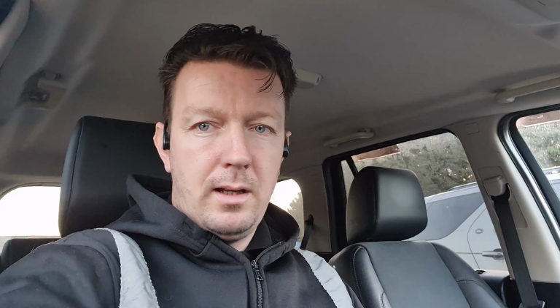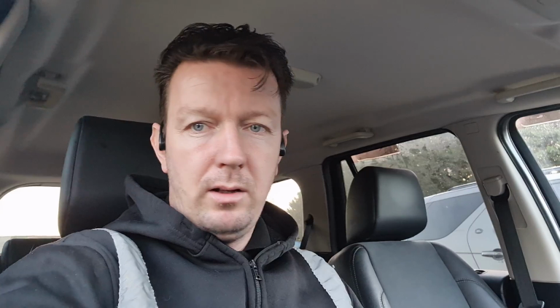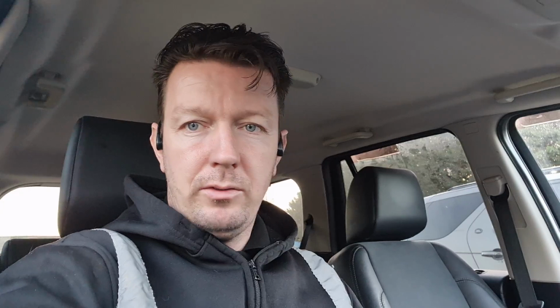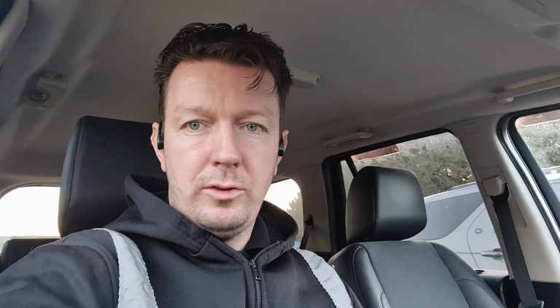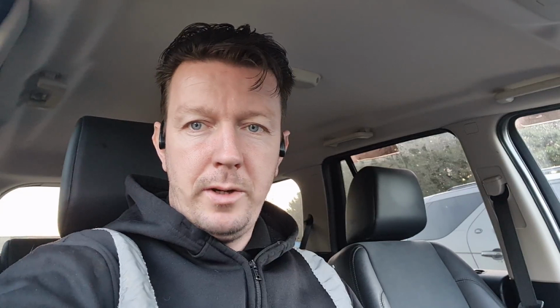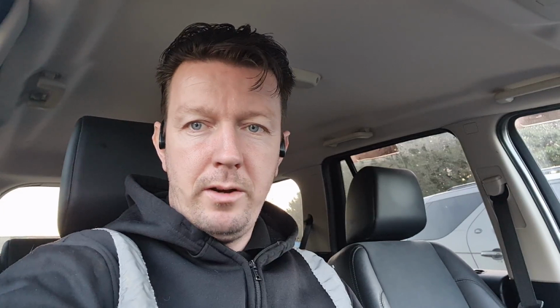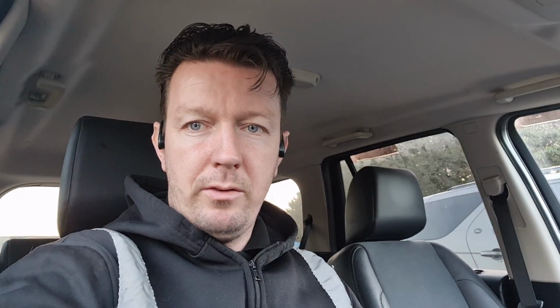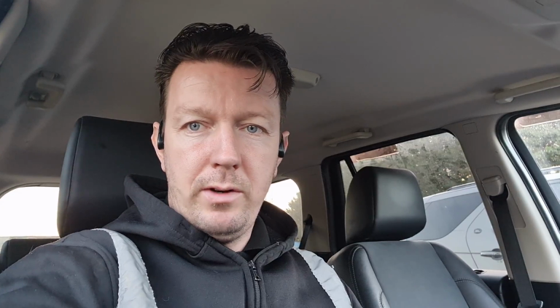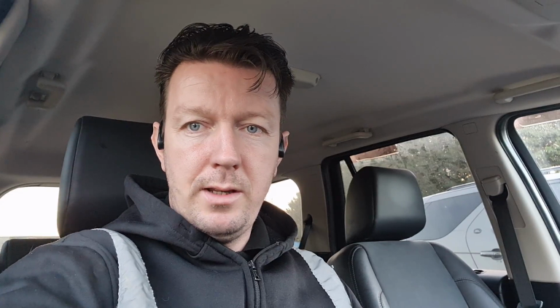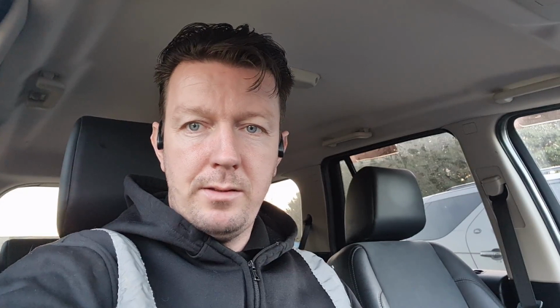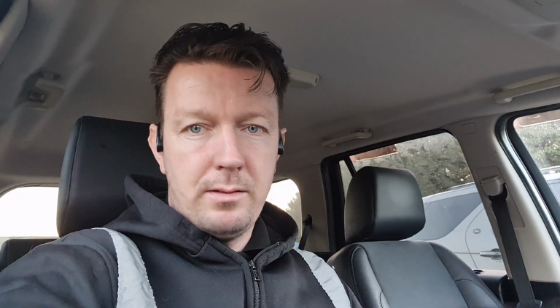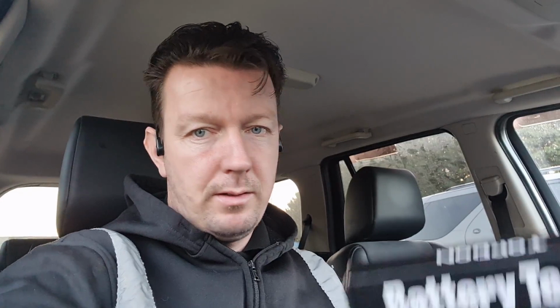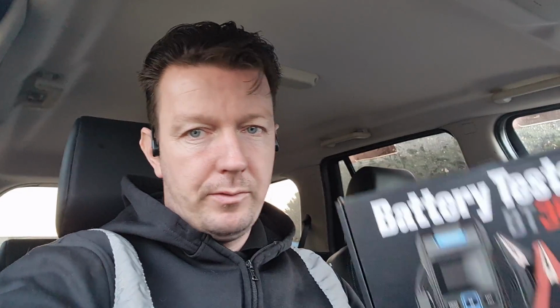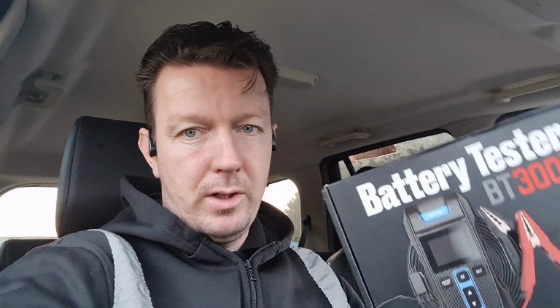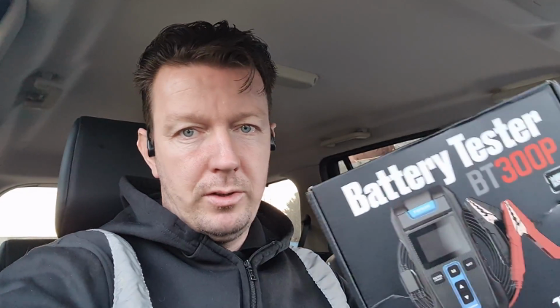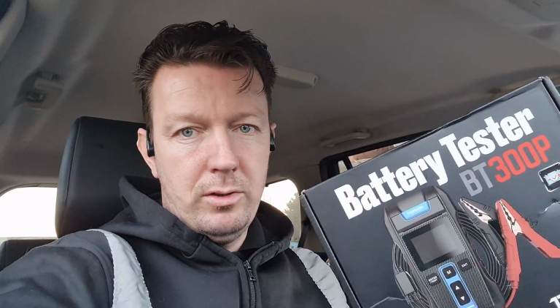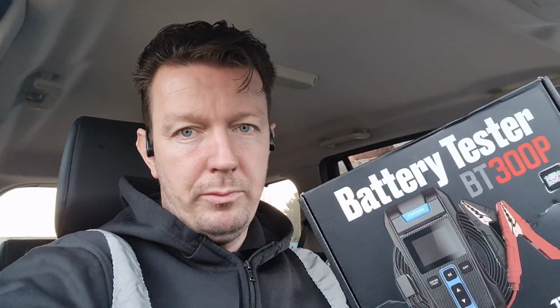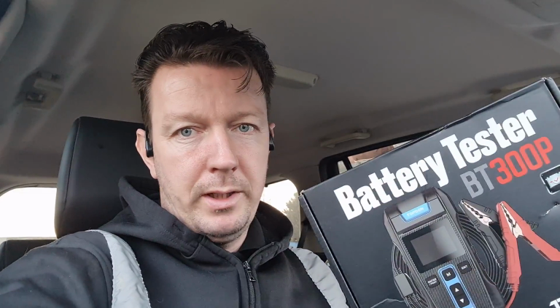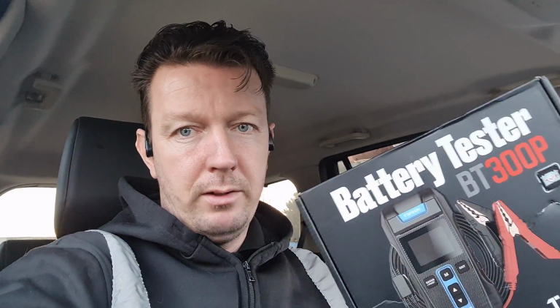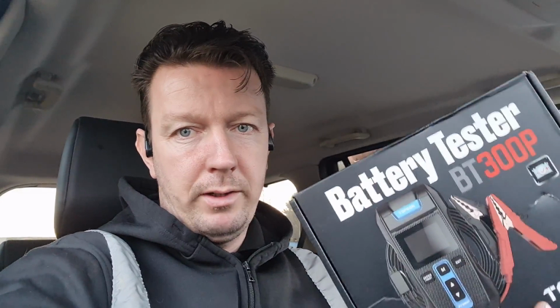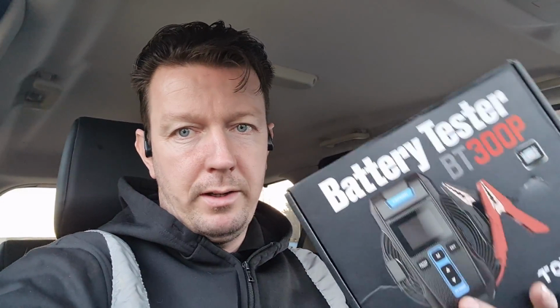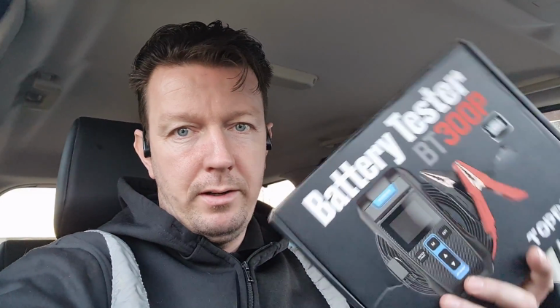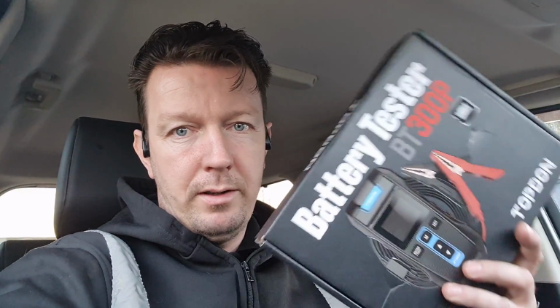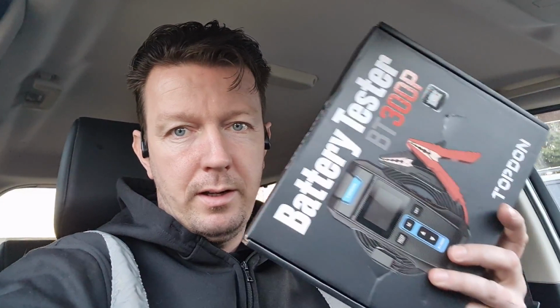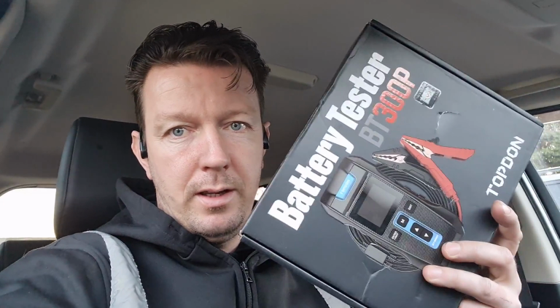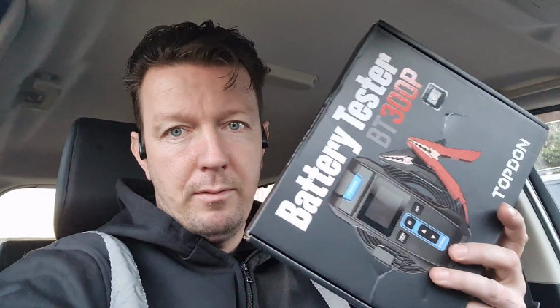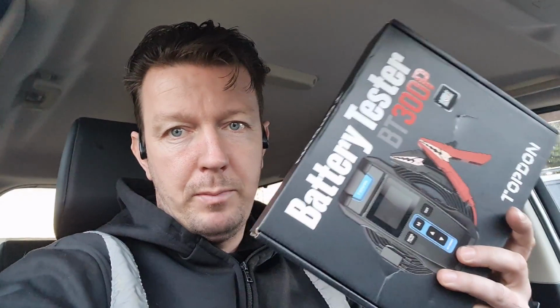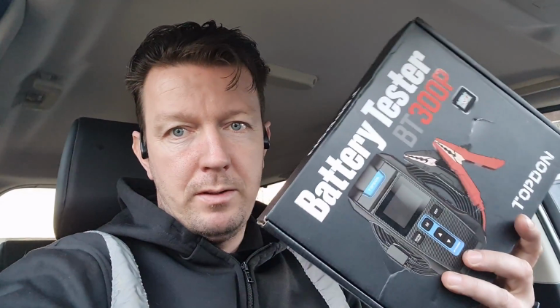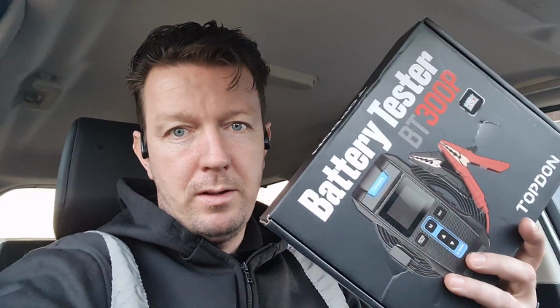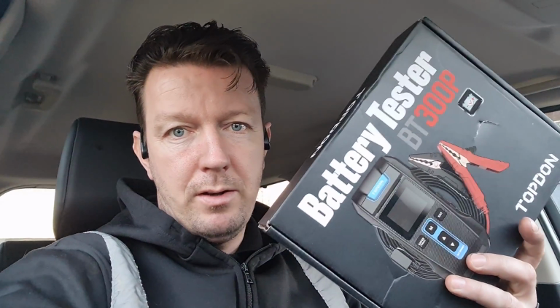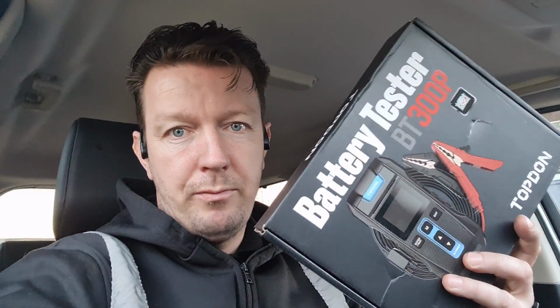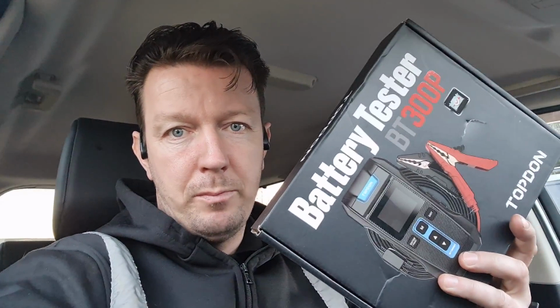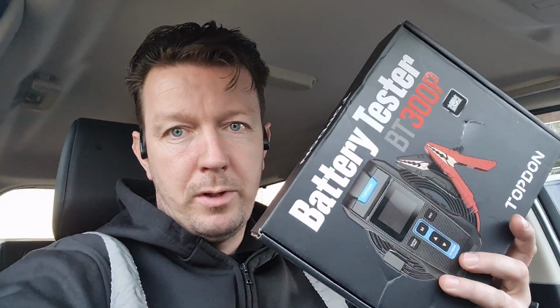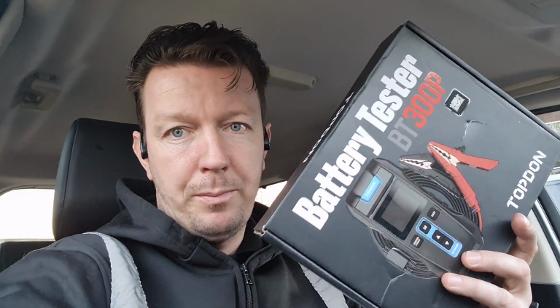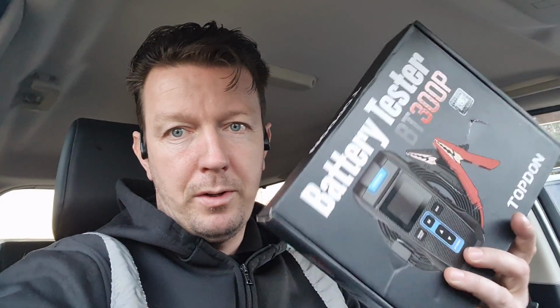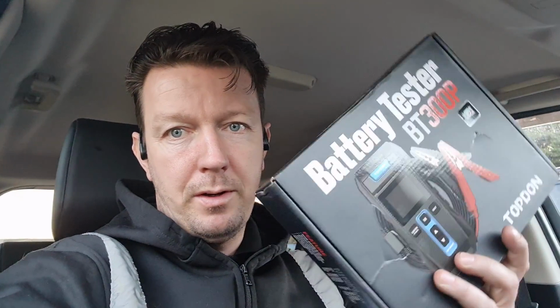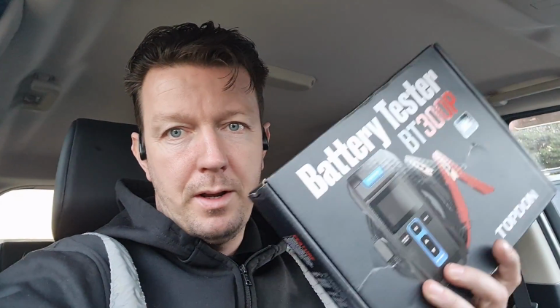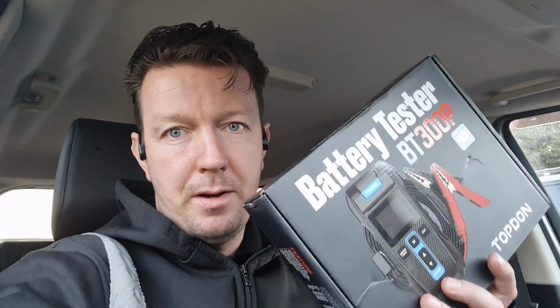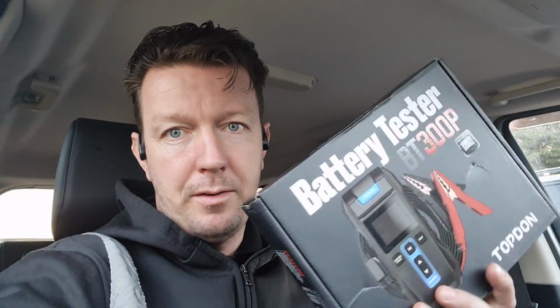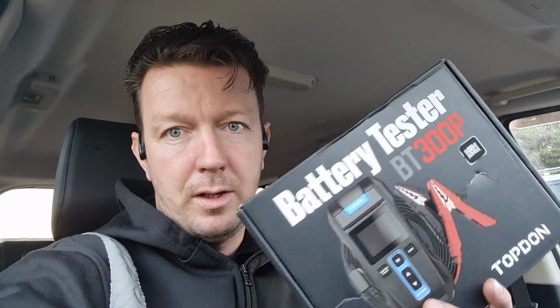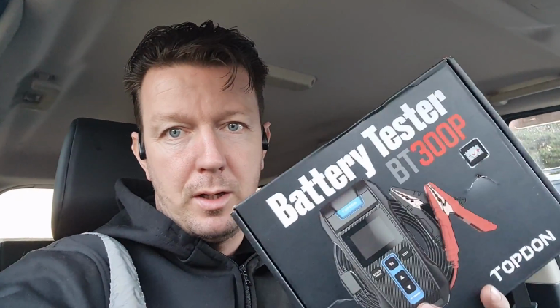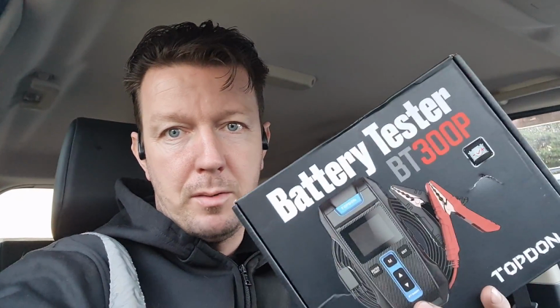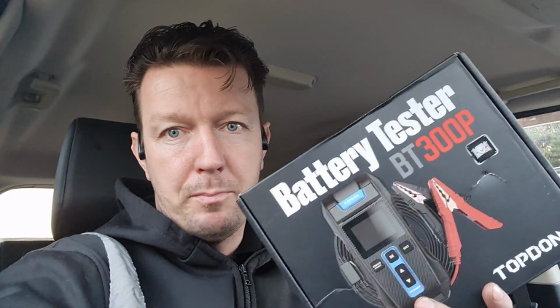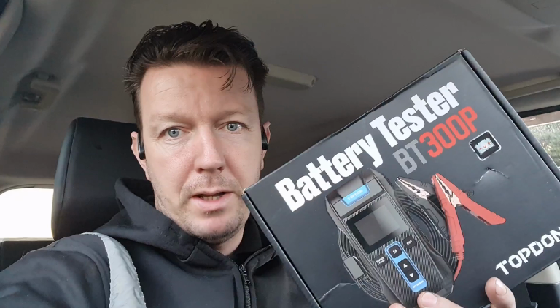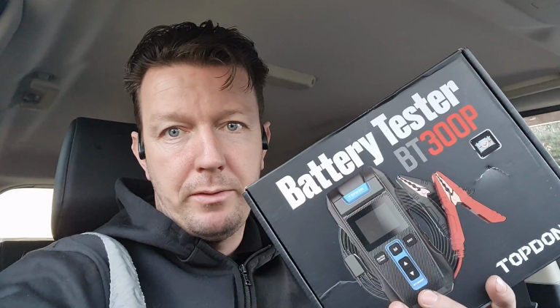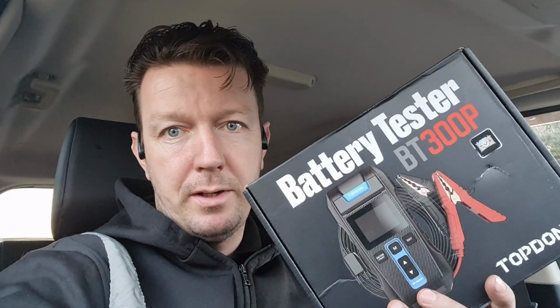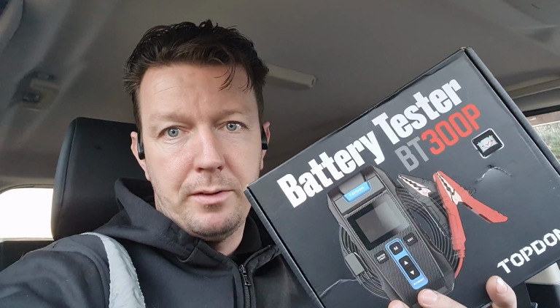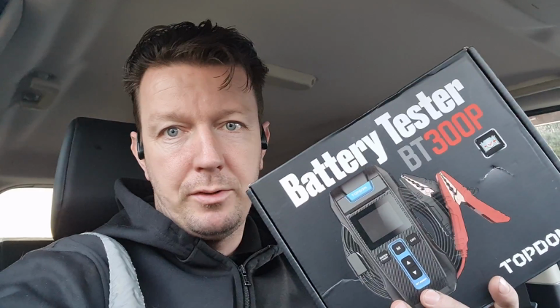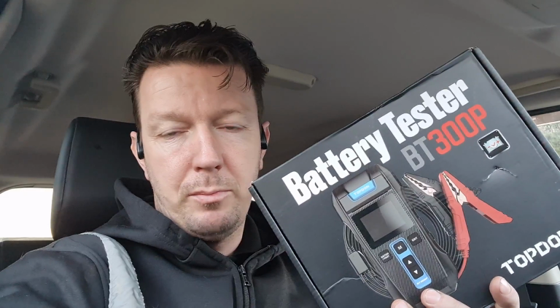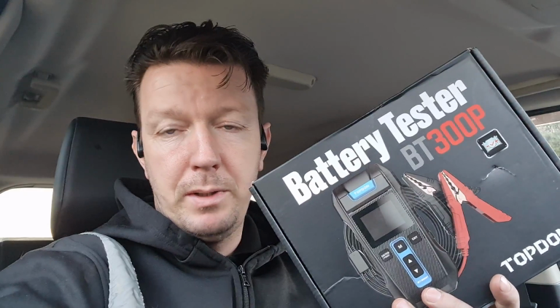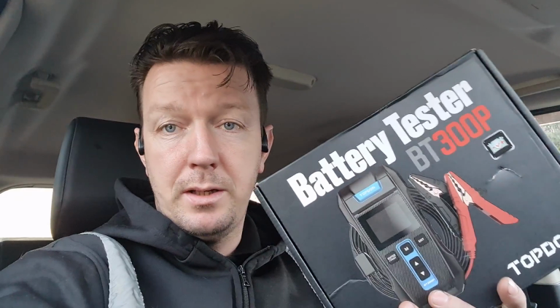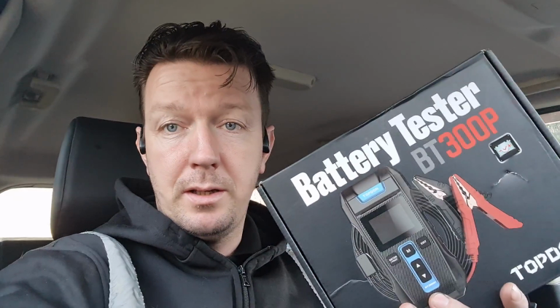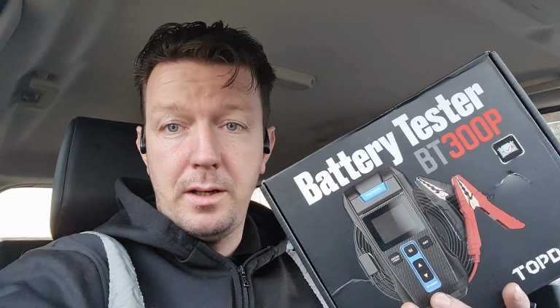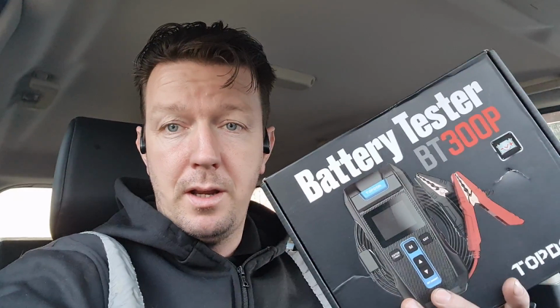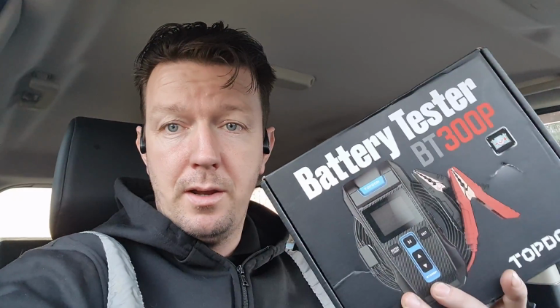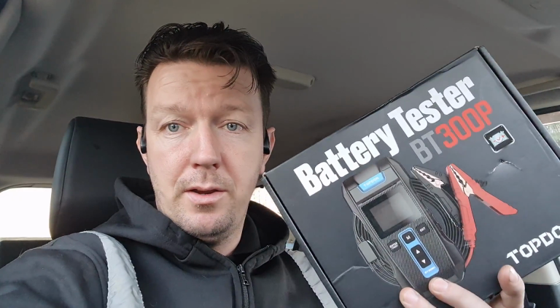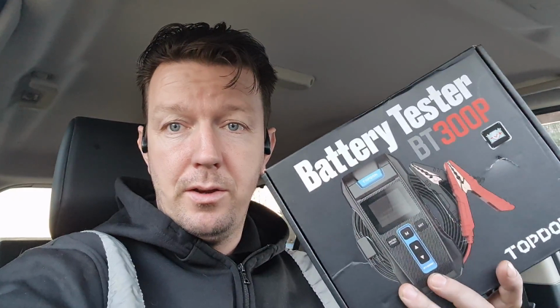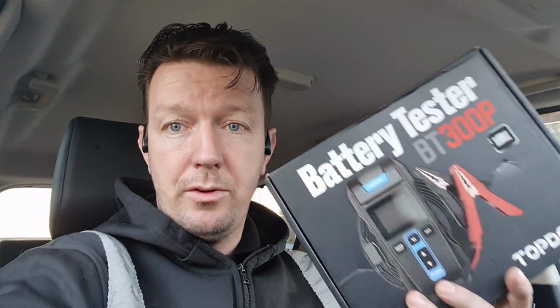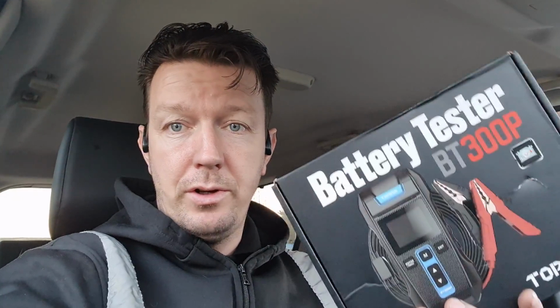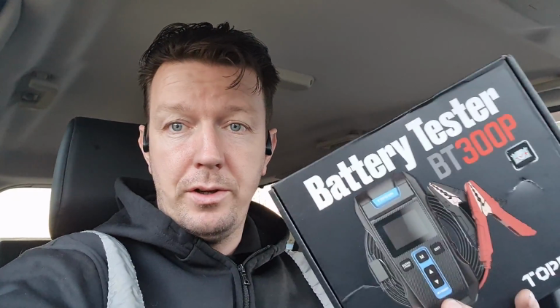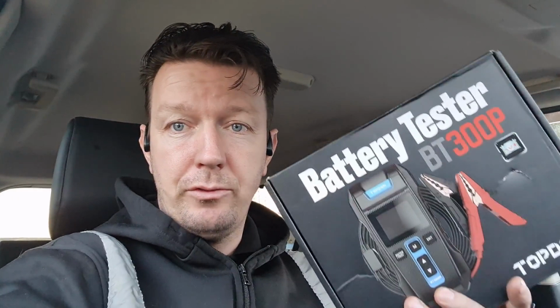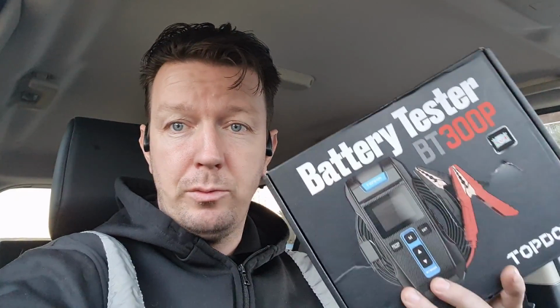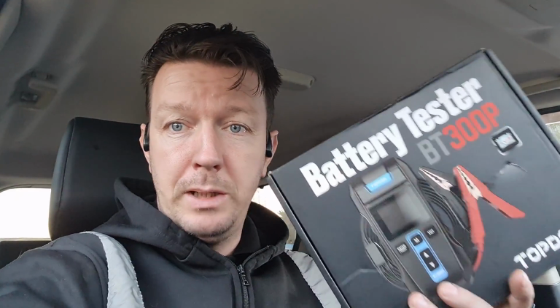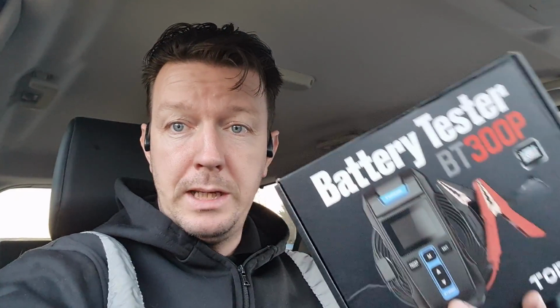Hello, it's Jimmy here at the Reilies. I've got a tool we can look at here today. I've been sent it from Topton. It is the battery tester BT300P.